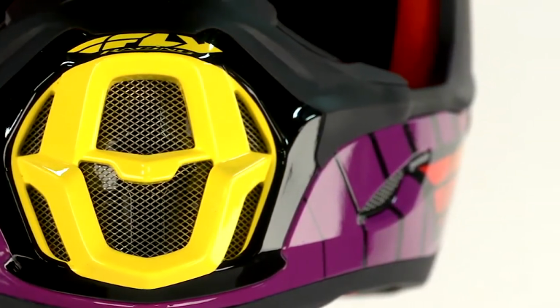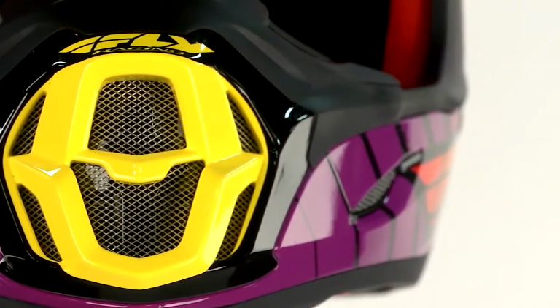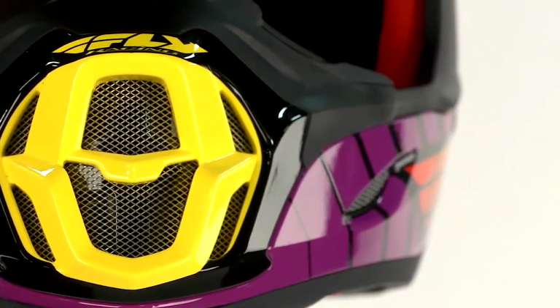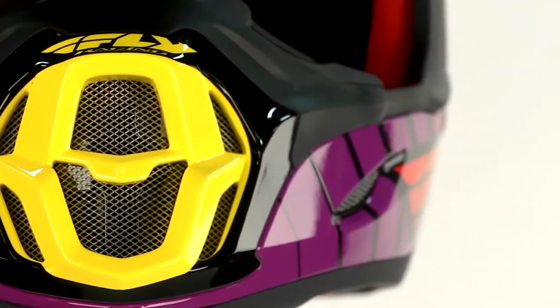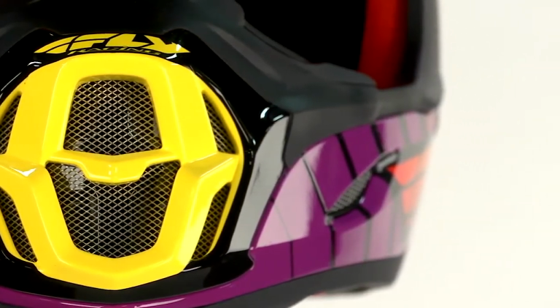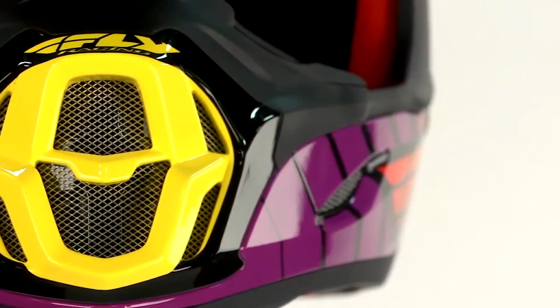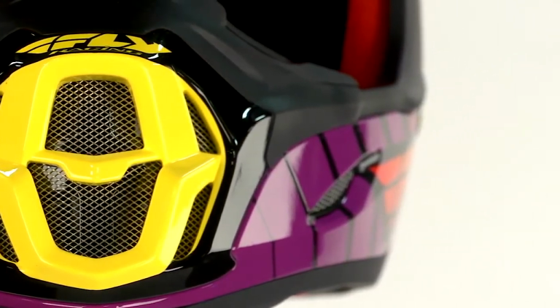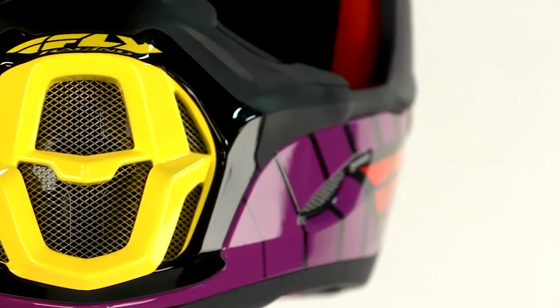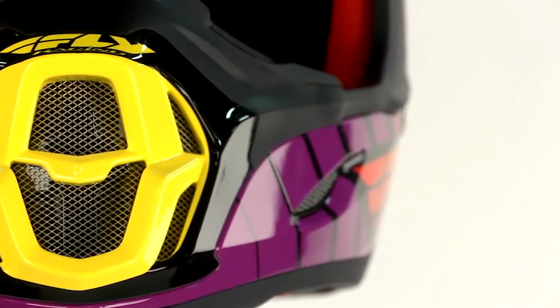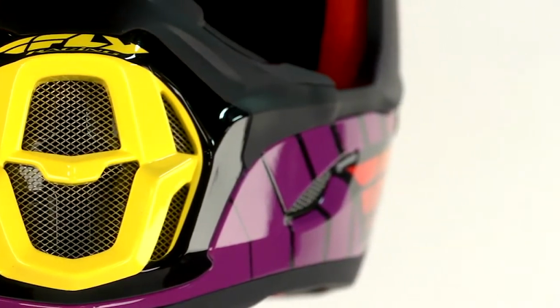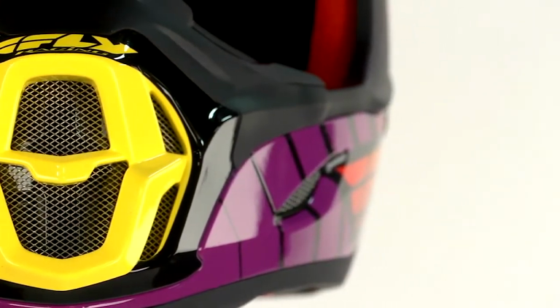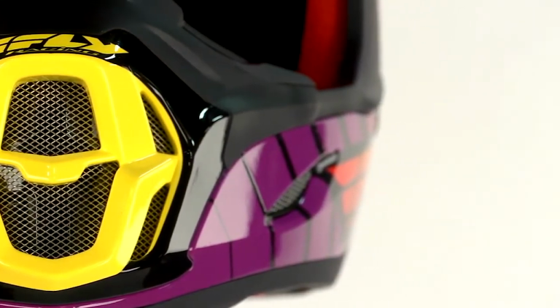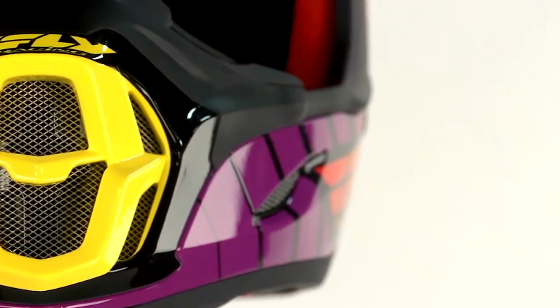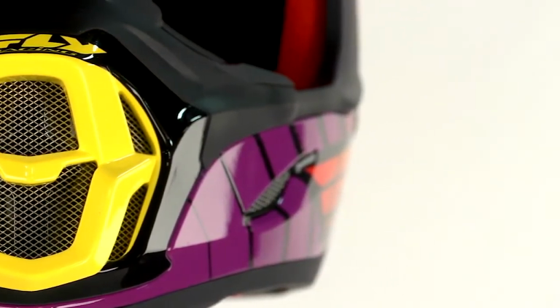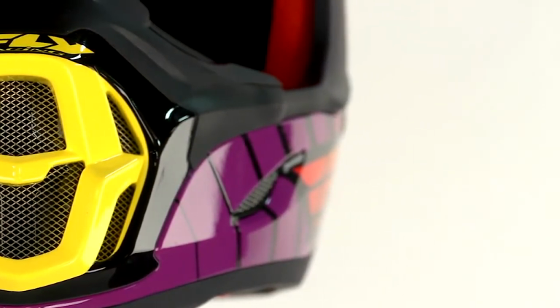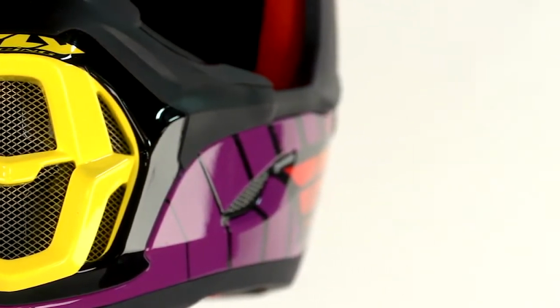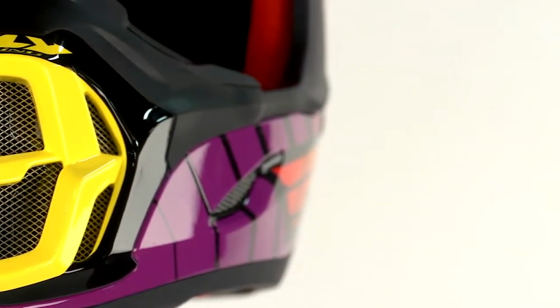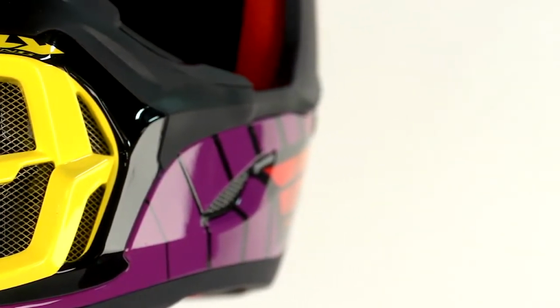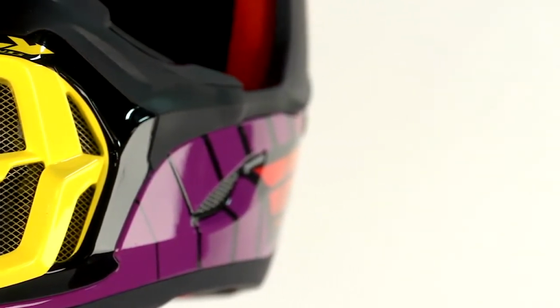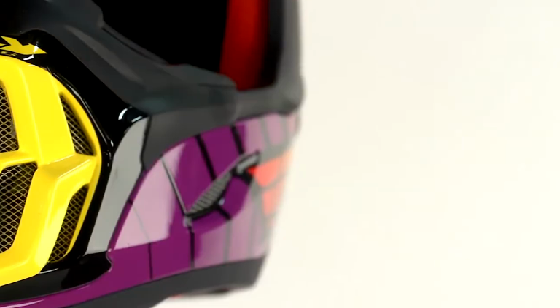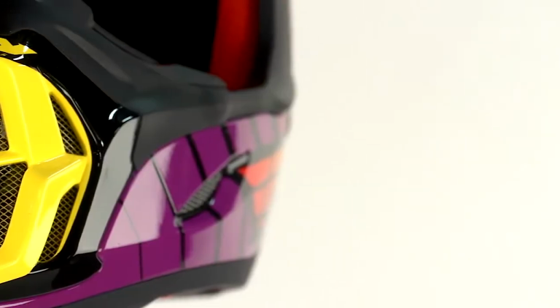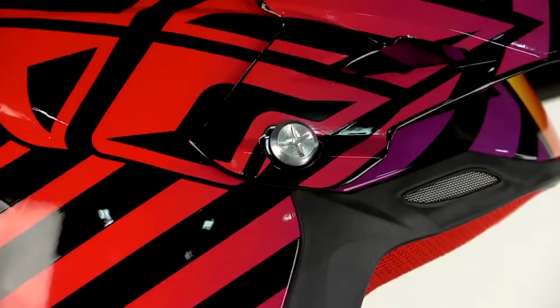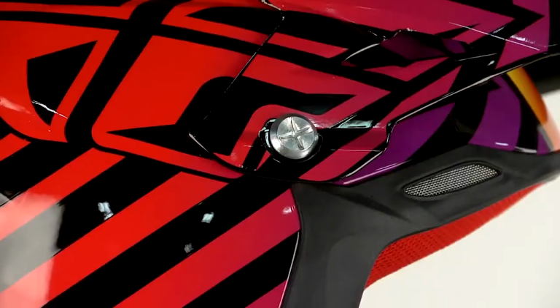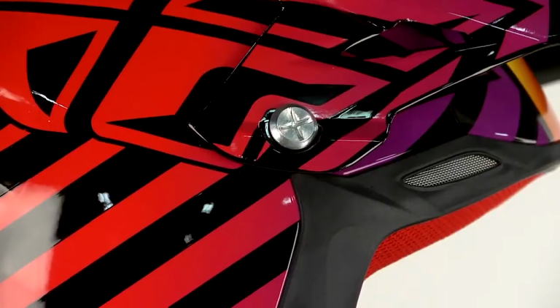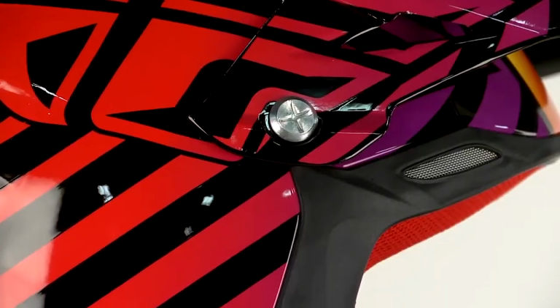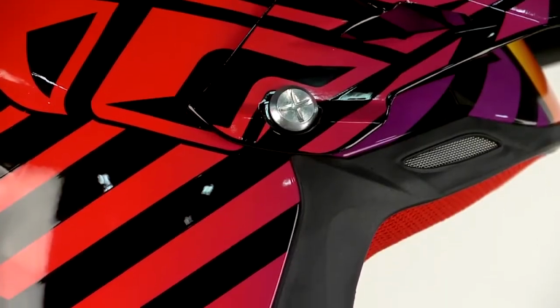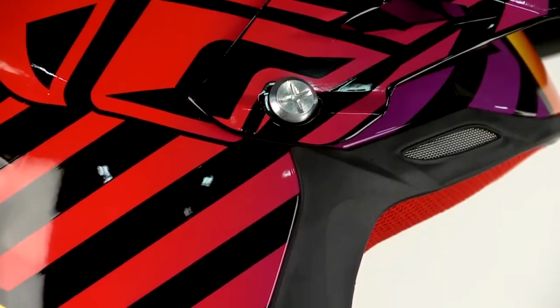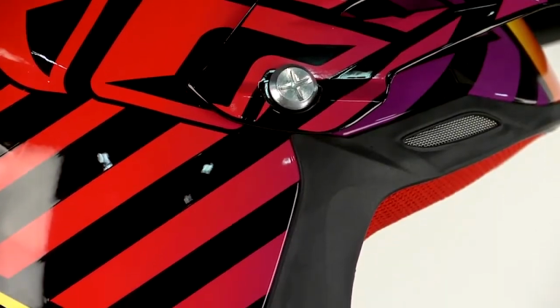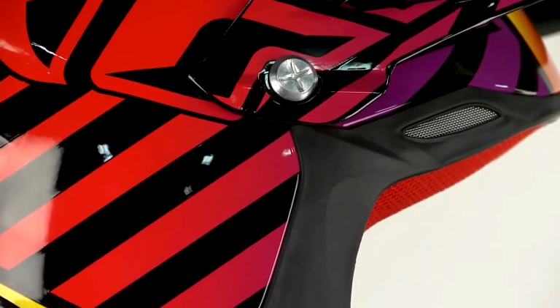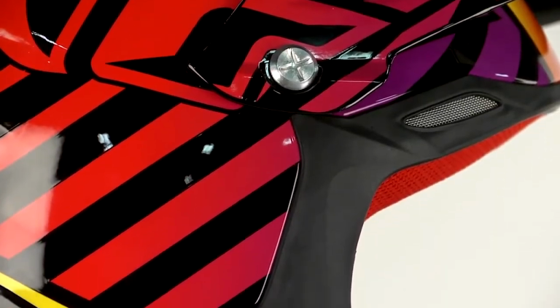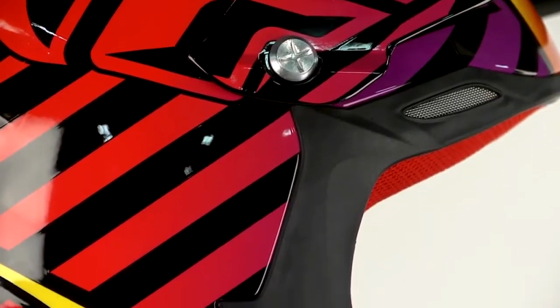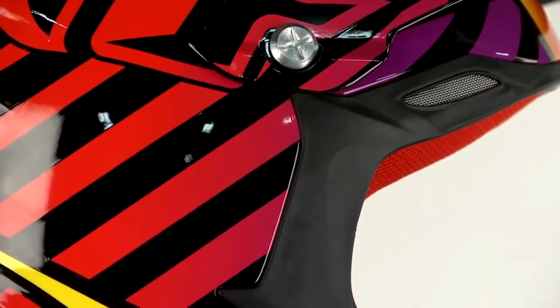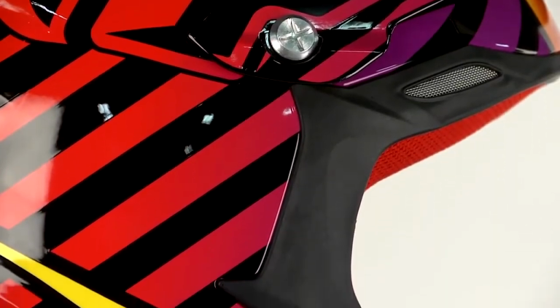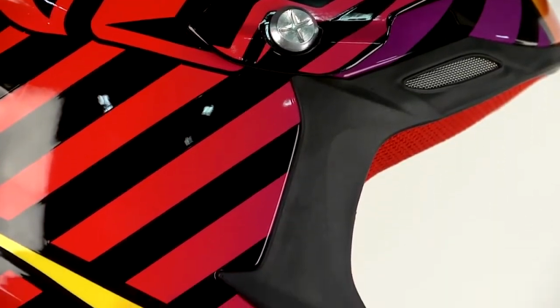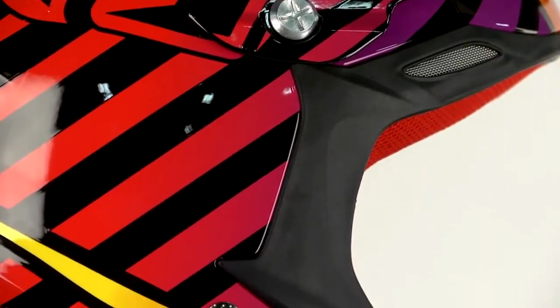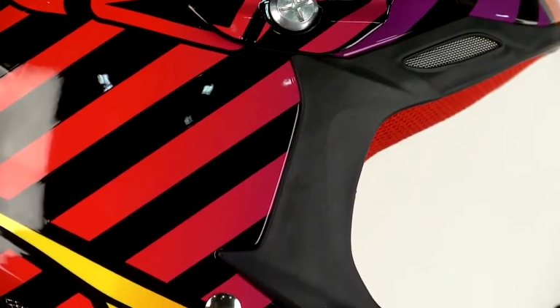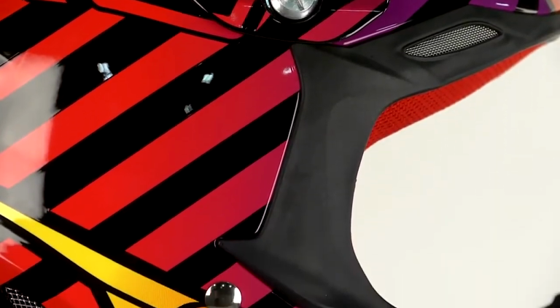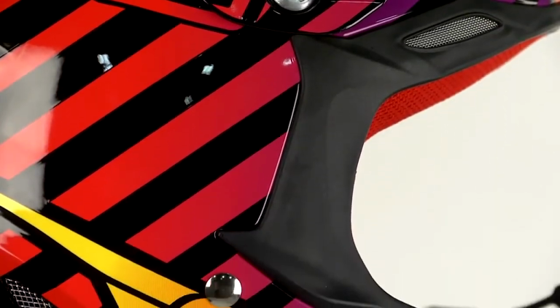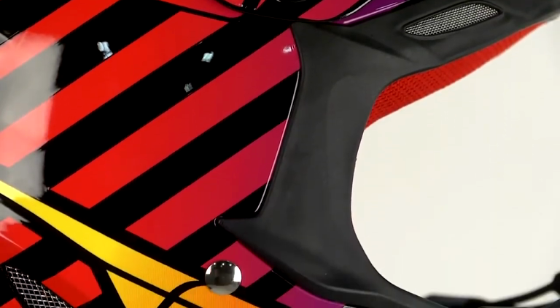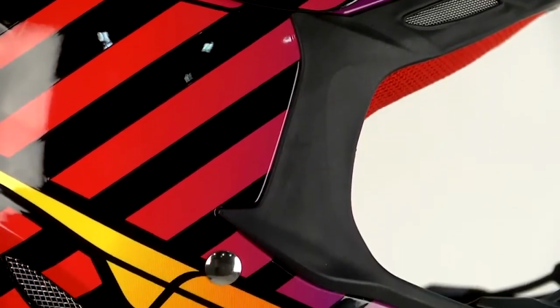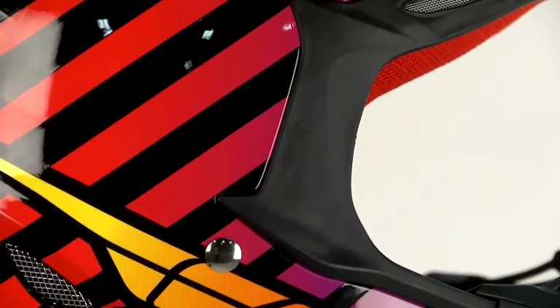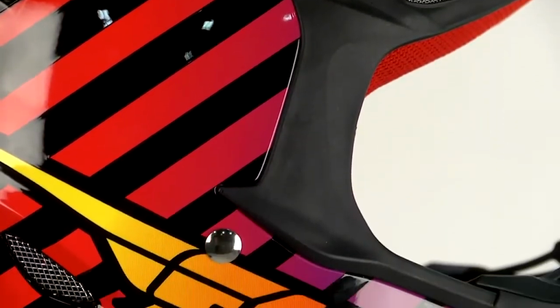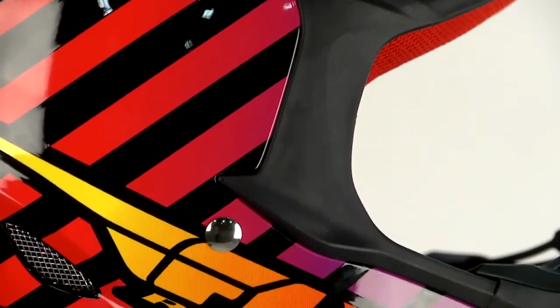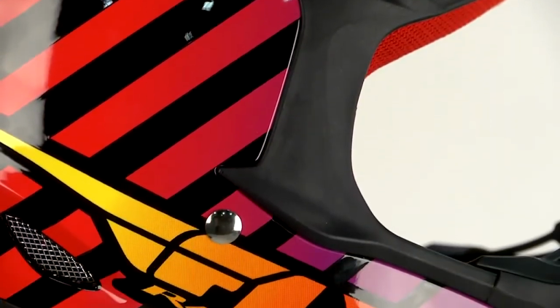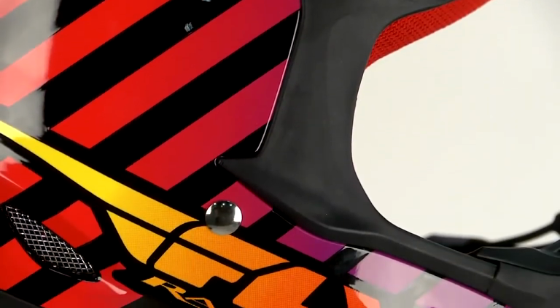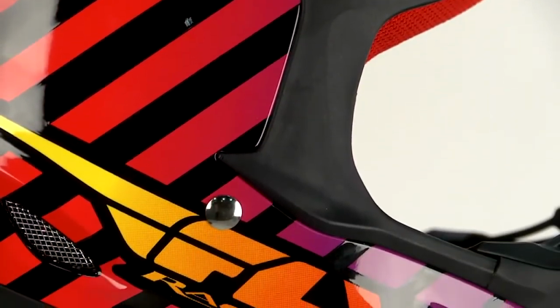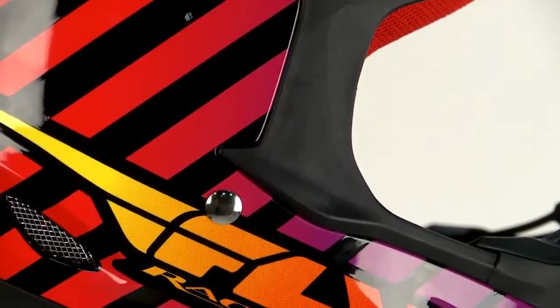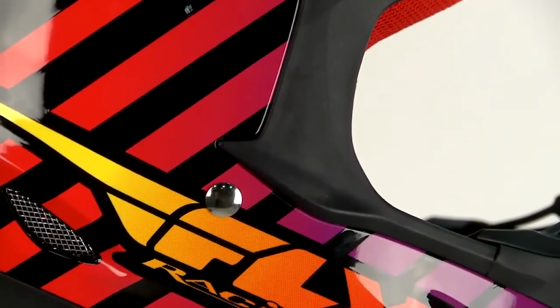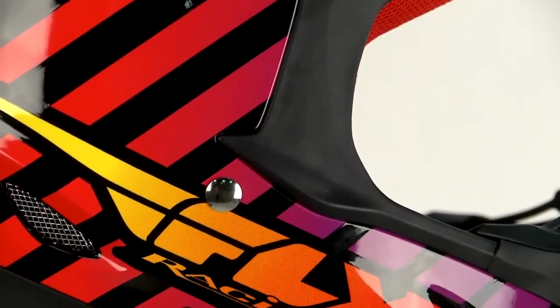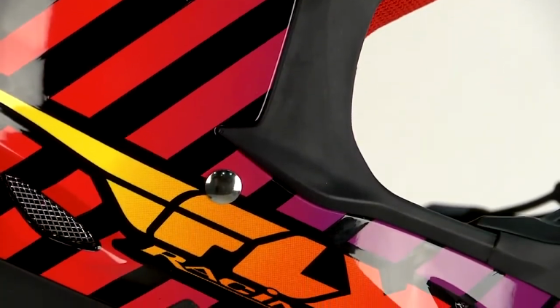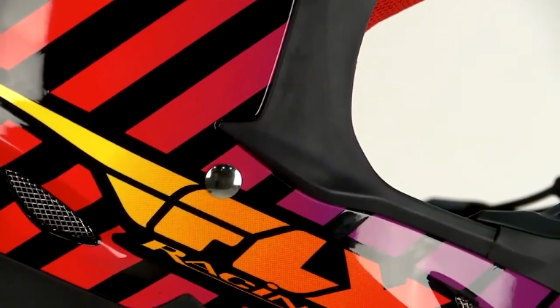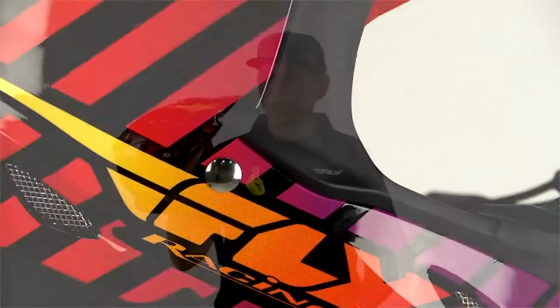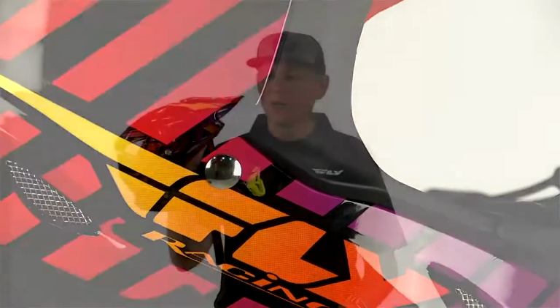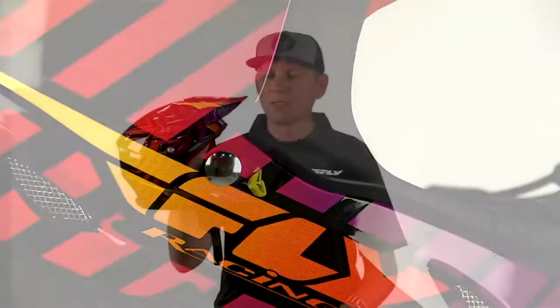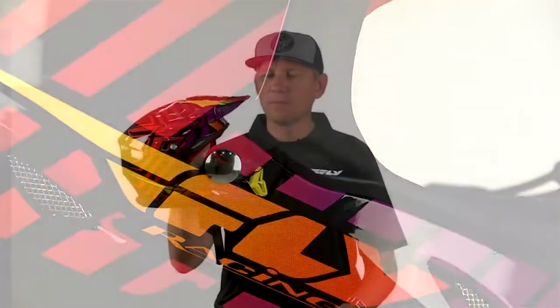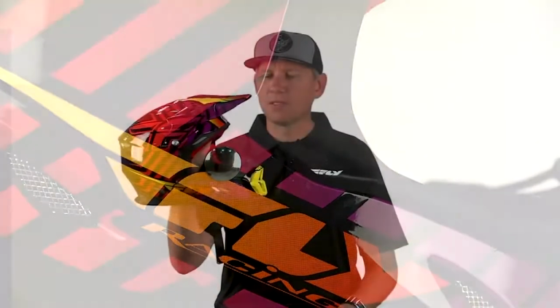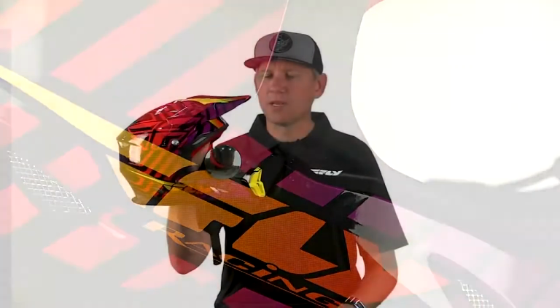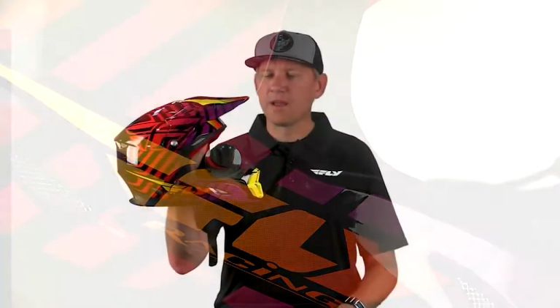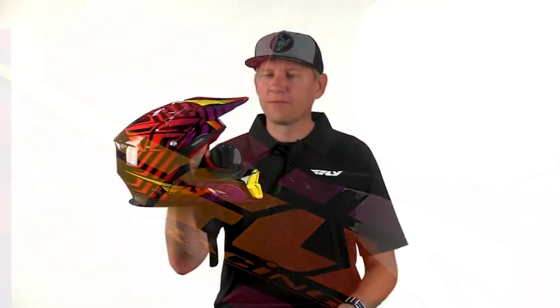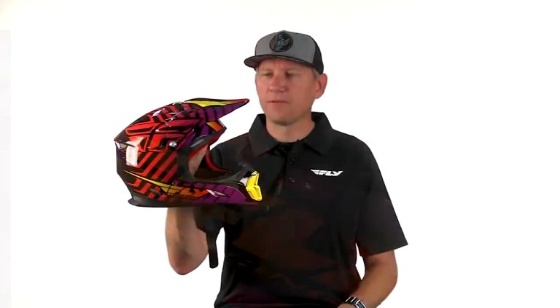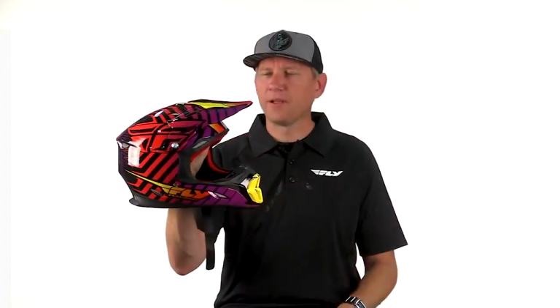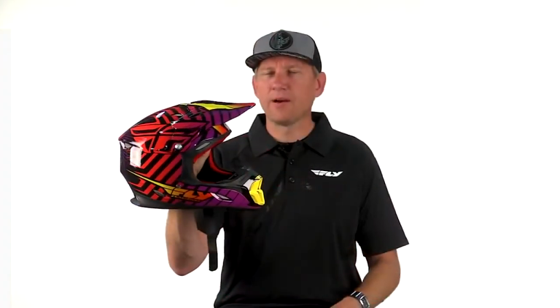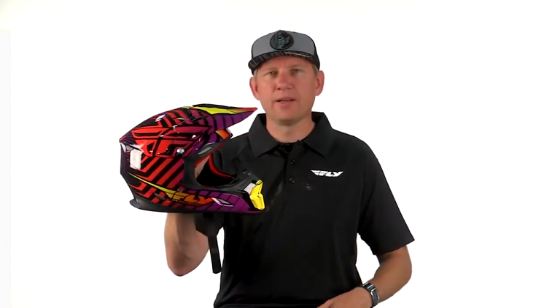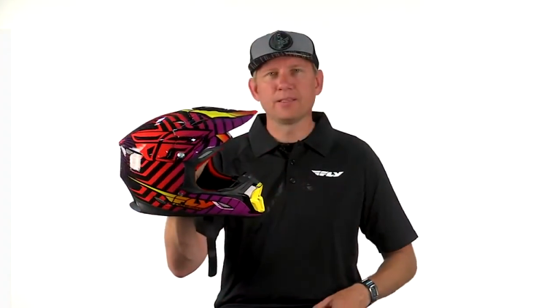We have stainless steel hardware, aluminum screws for the visor, and just a full custom design for Fly Racing.